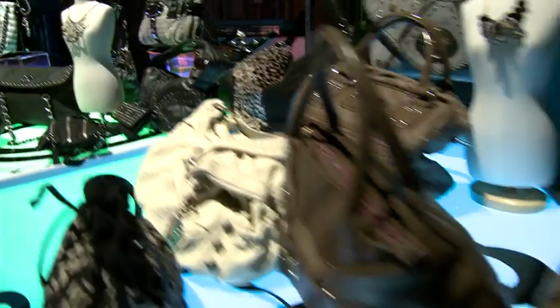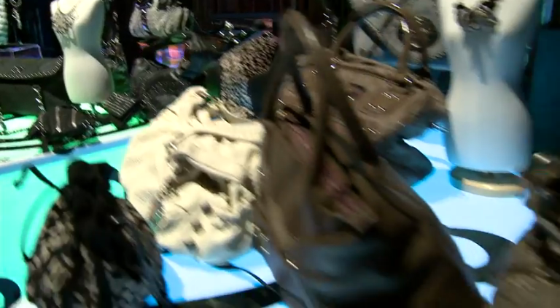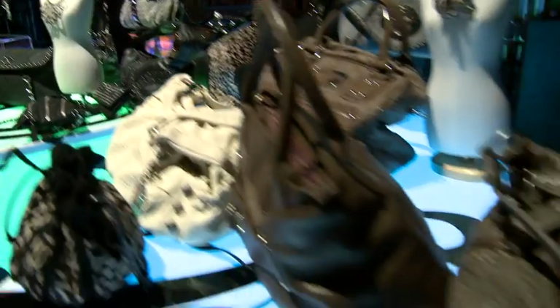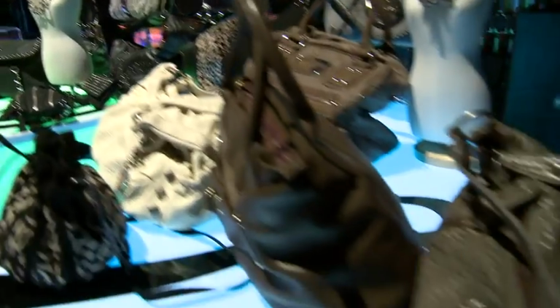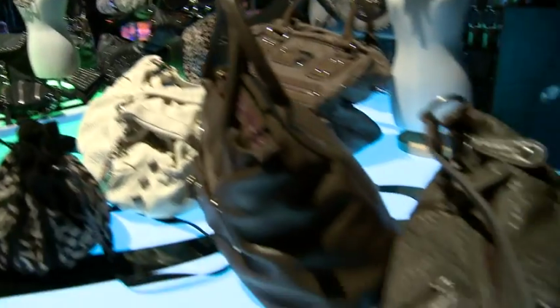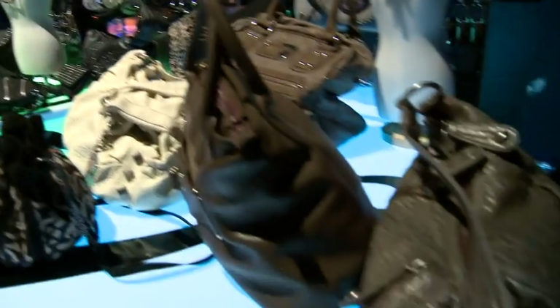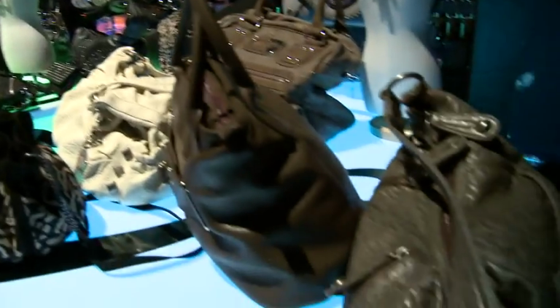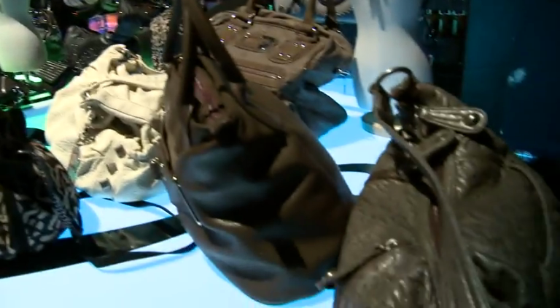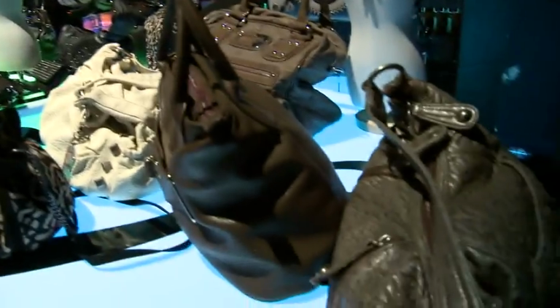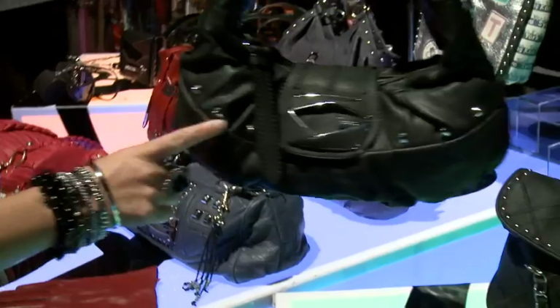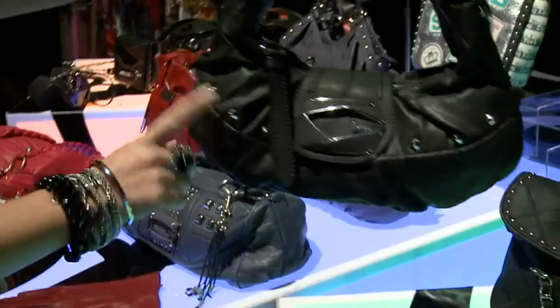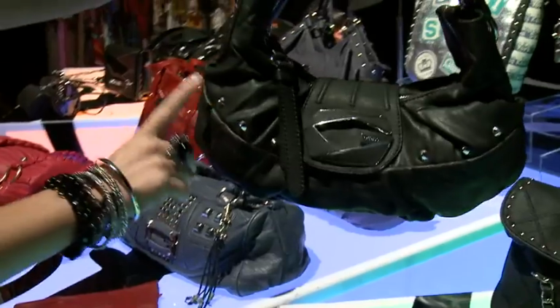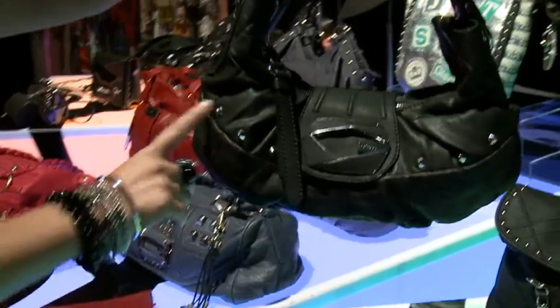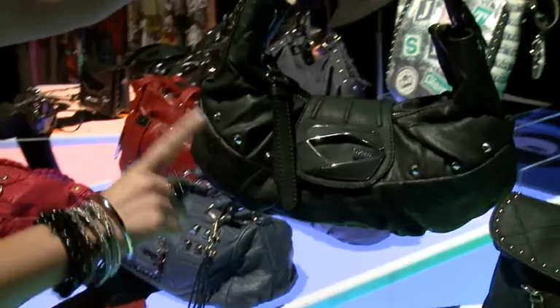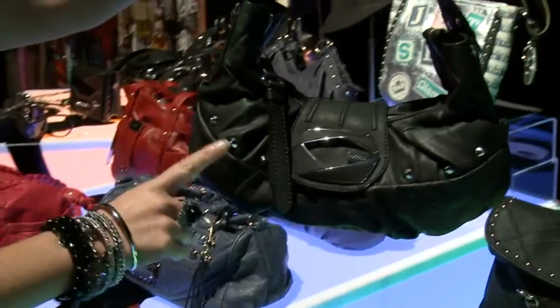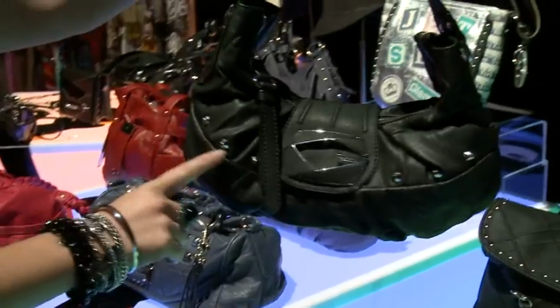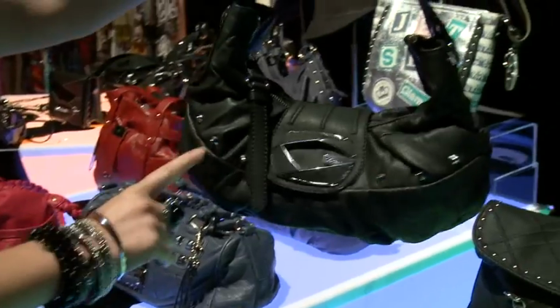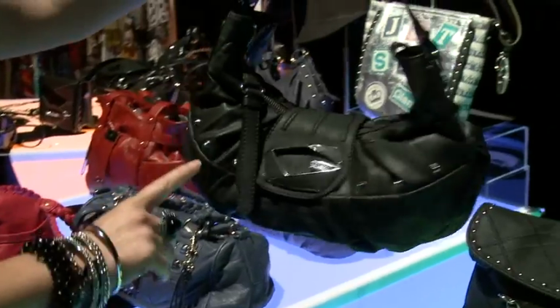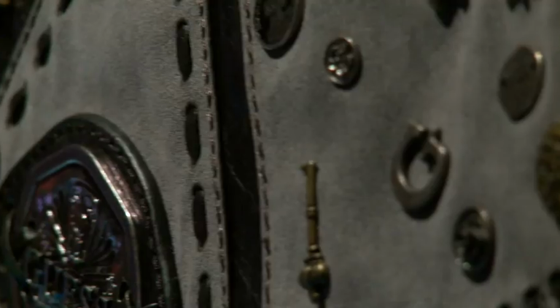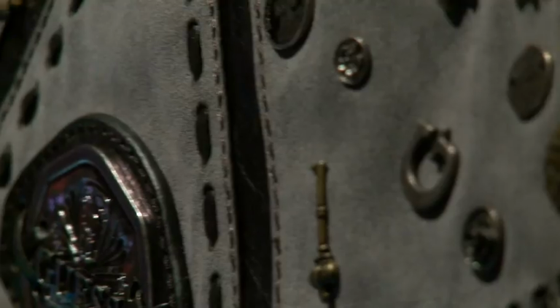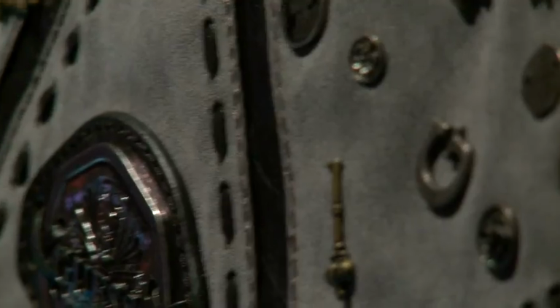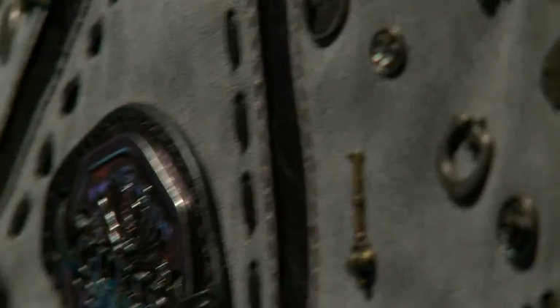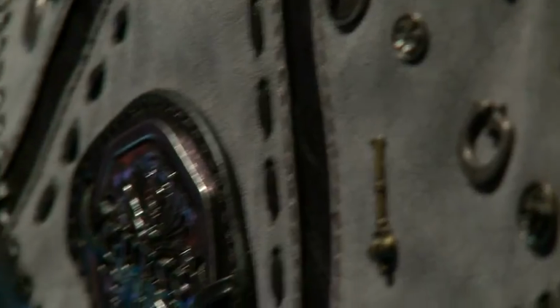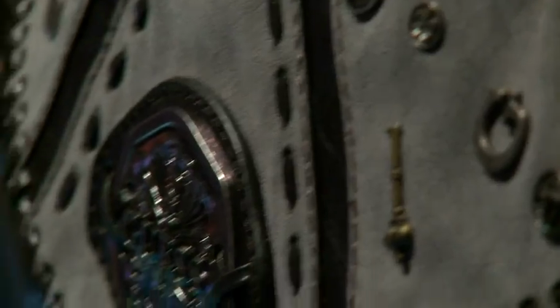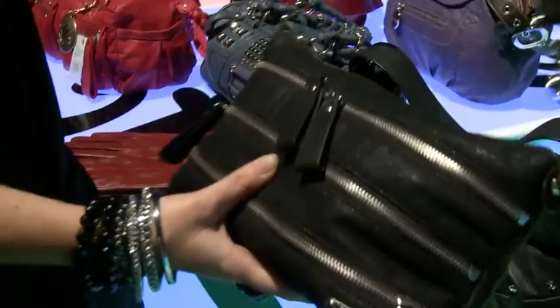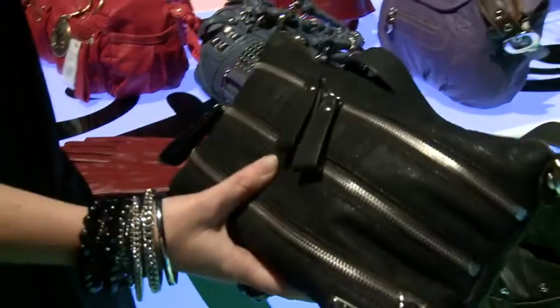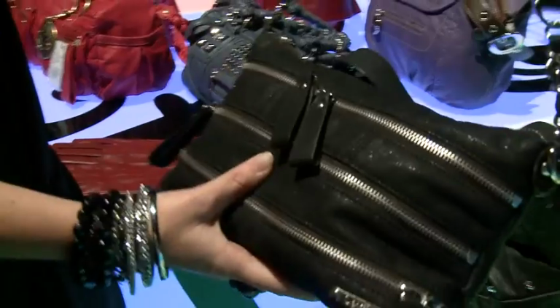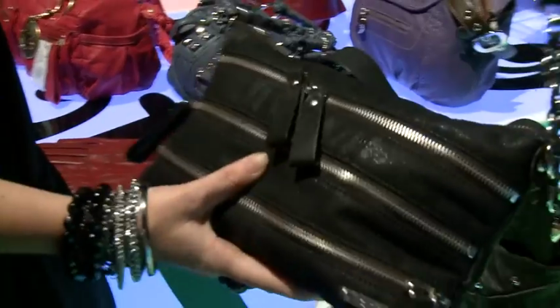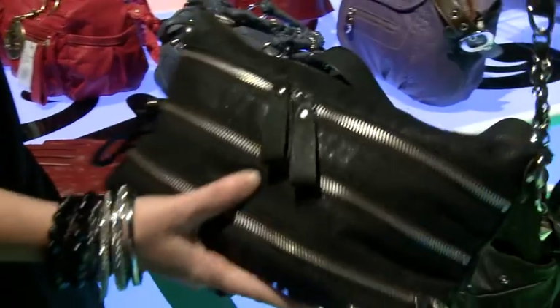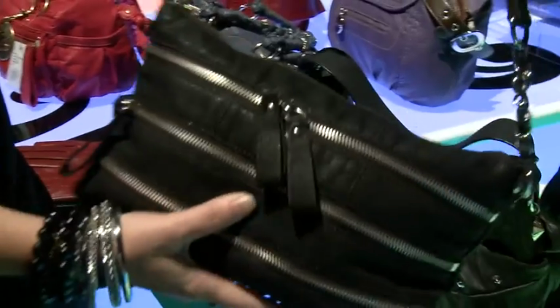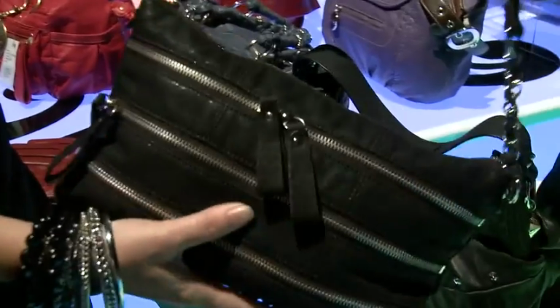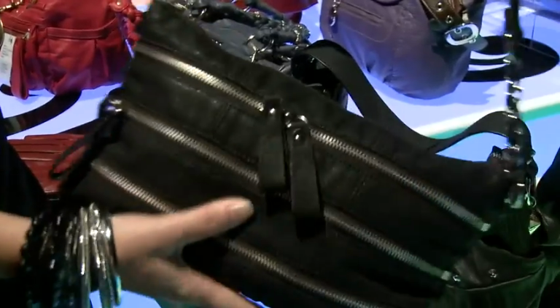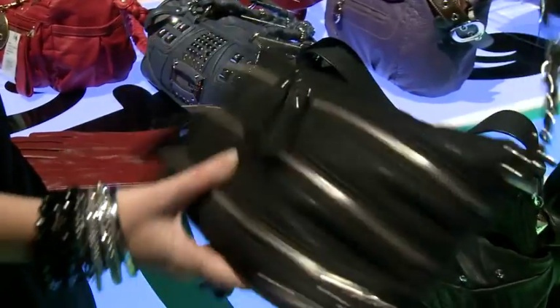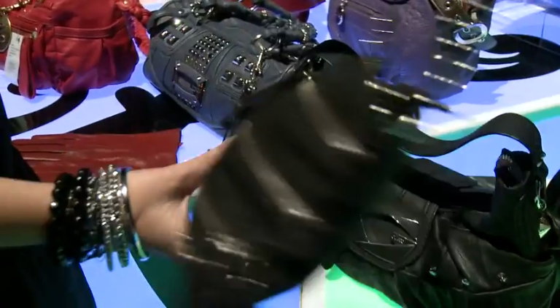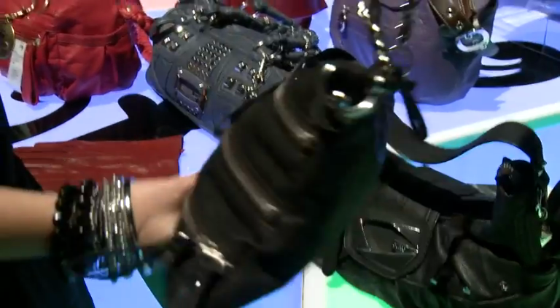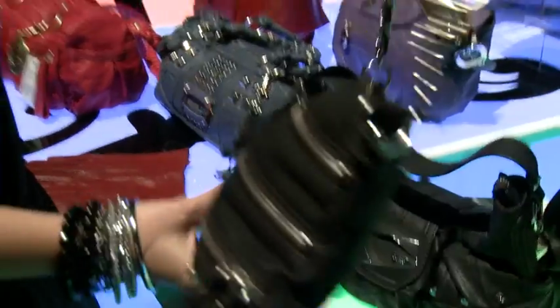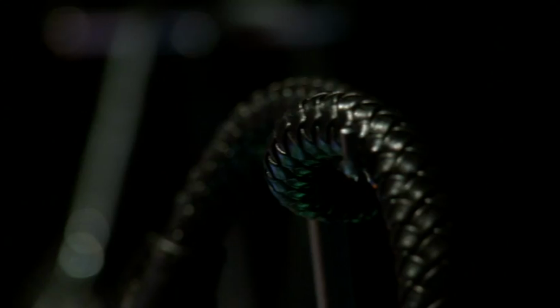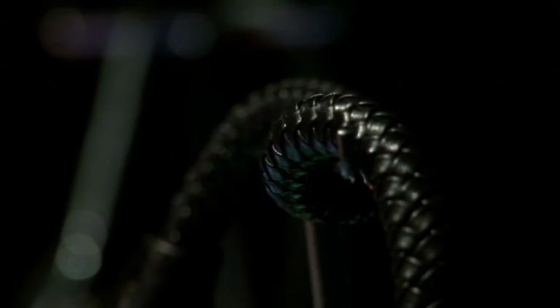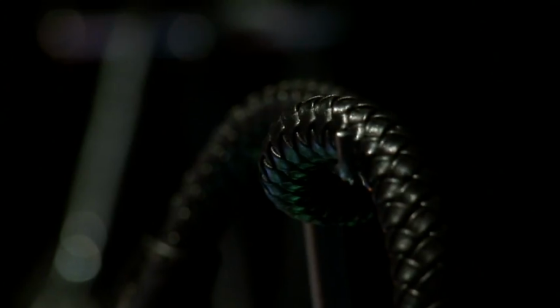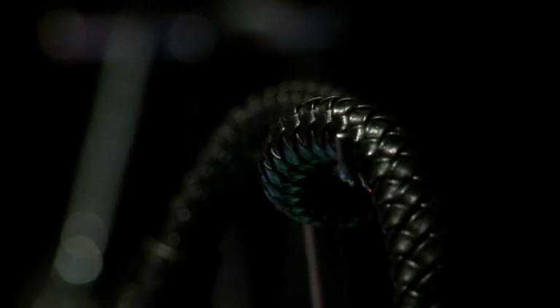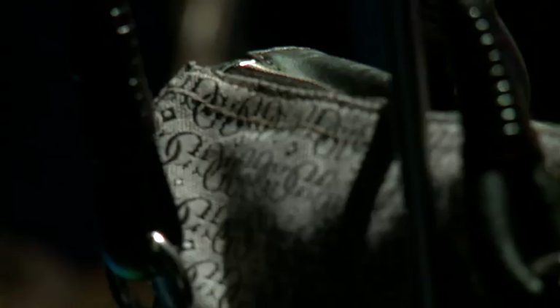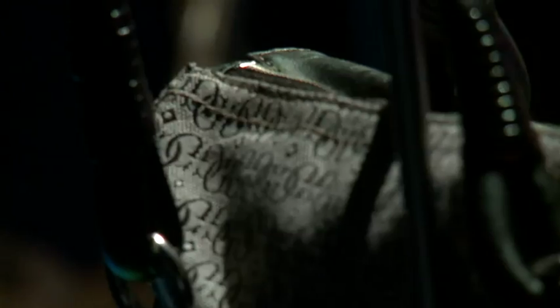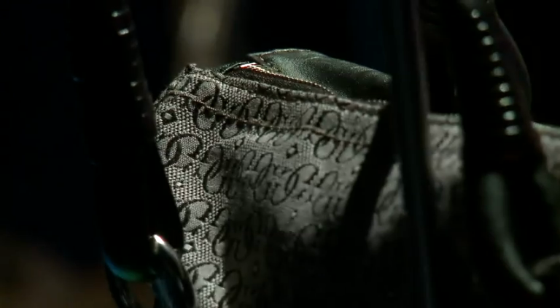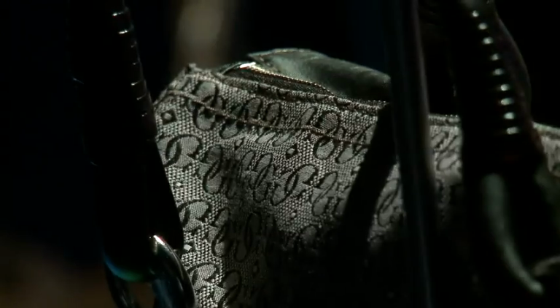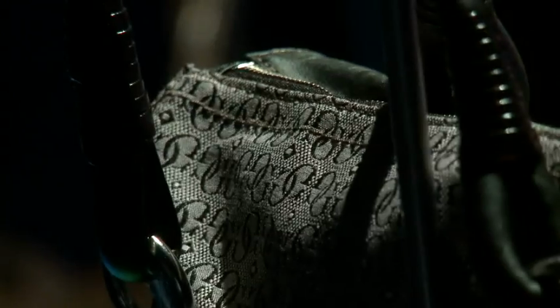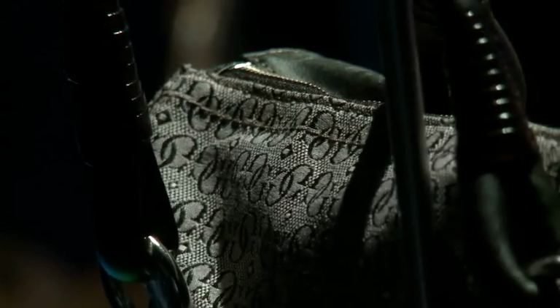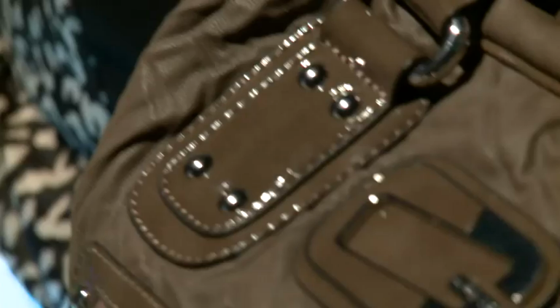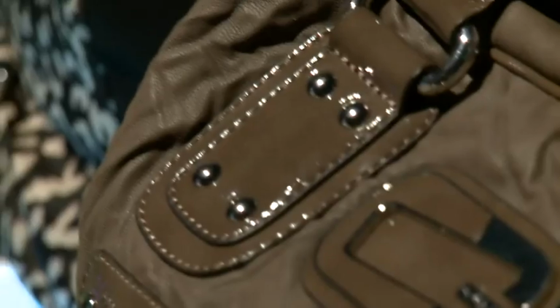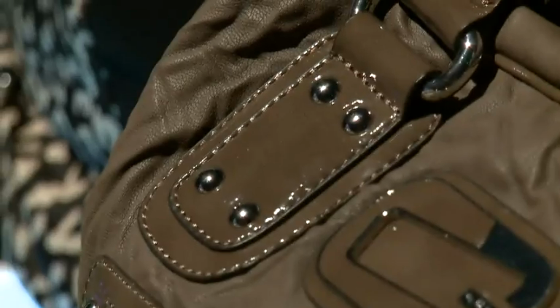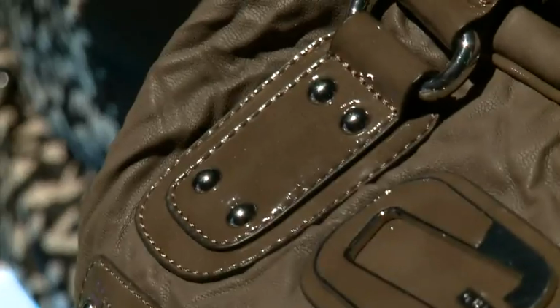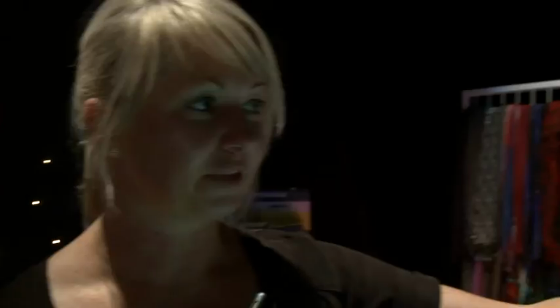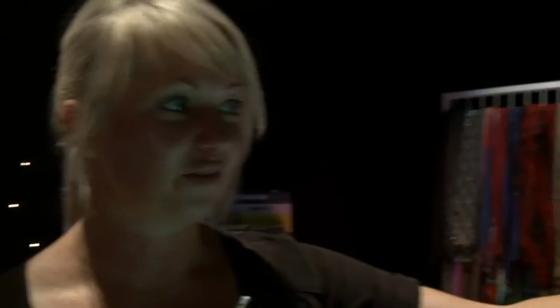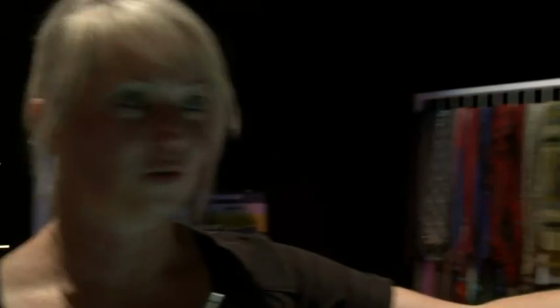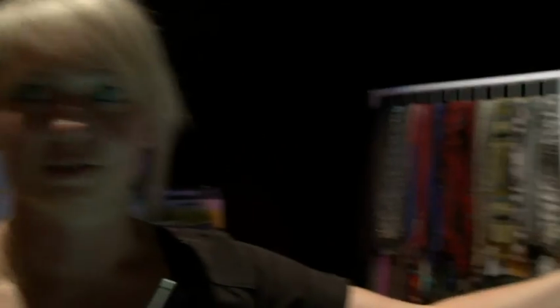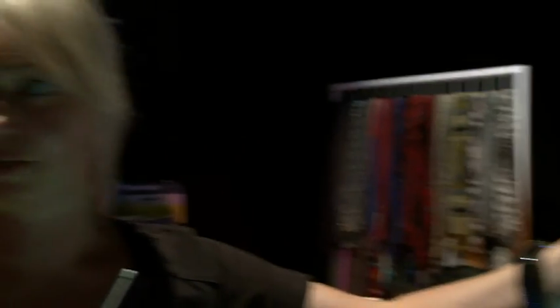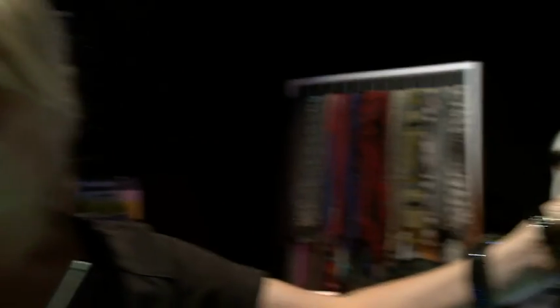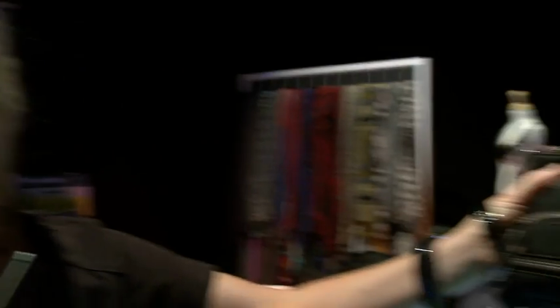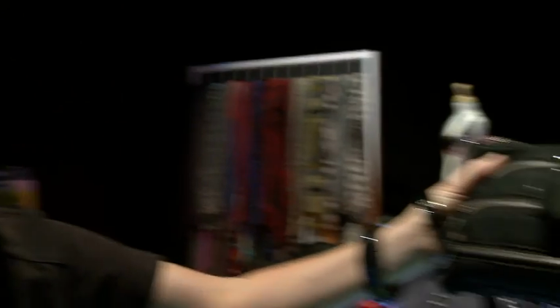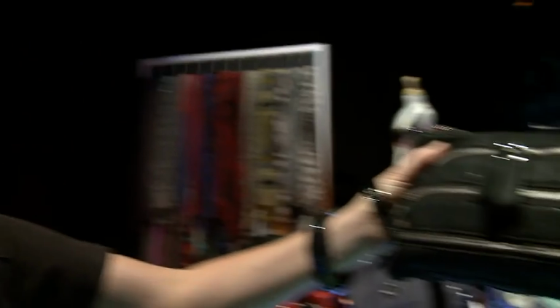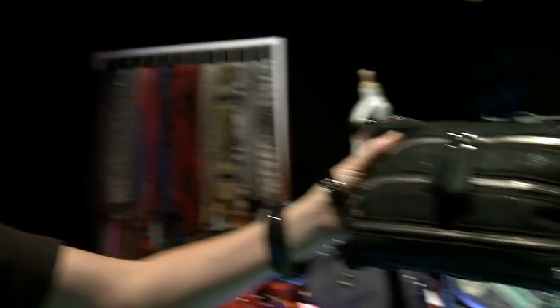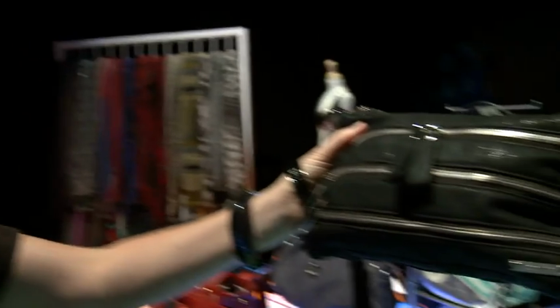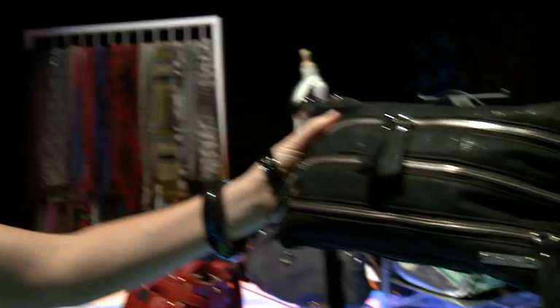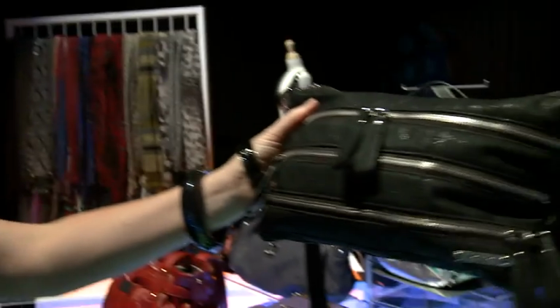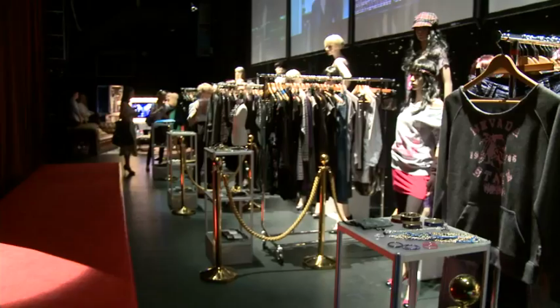This trend is all about studs, chains and zips, and it's probably one of our biggest trends in accessories. Everyone seems to love this bag.